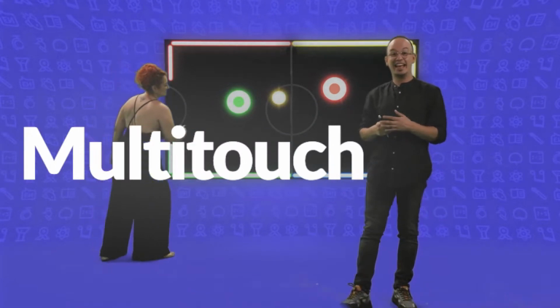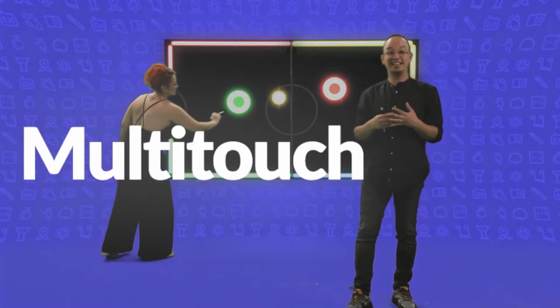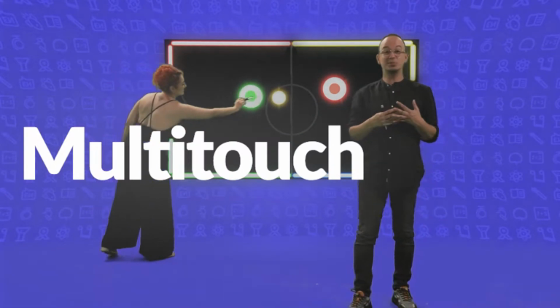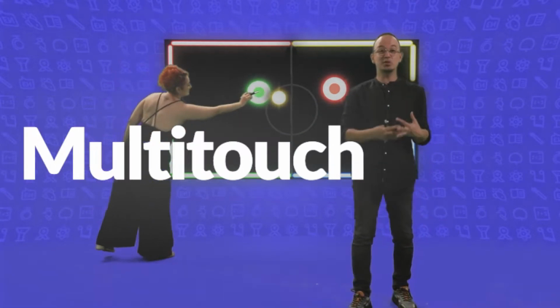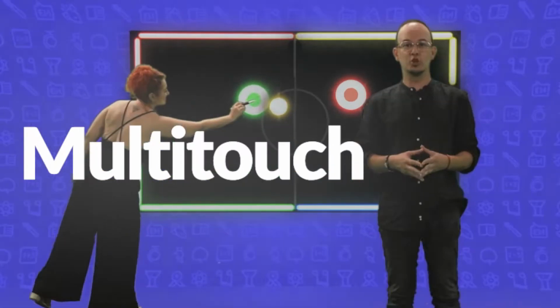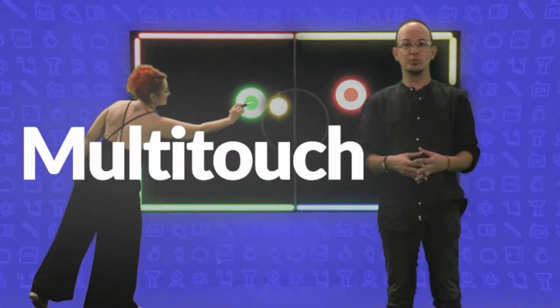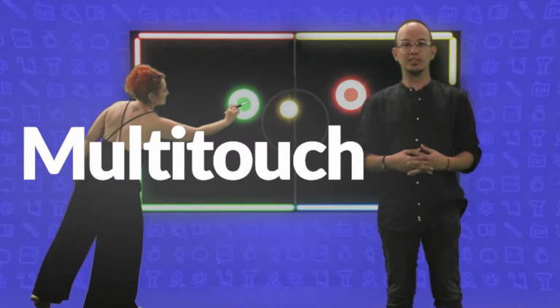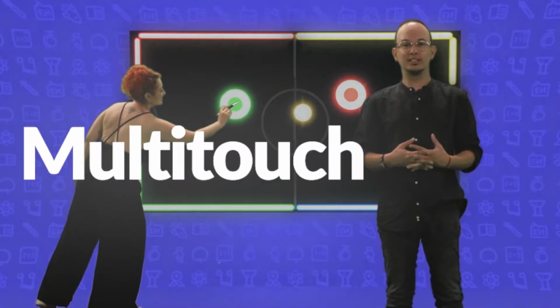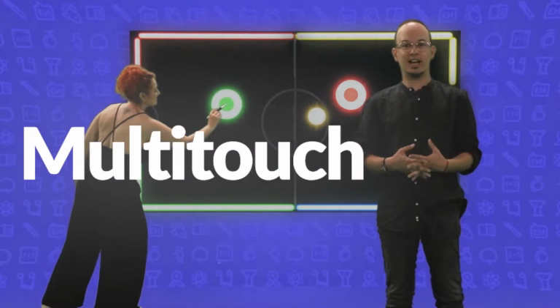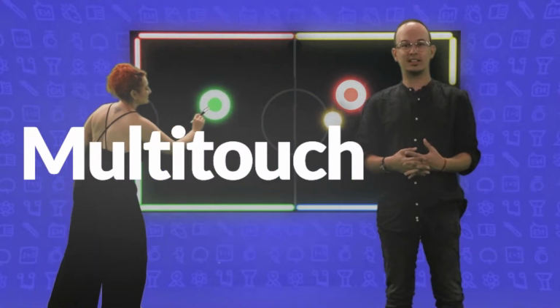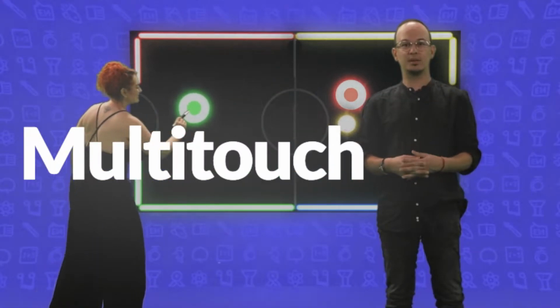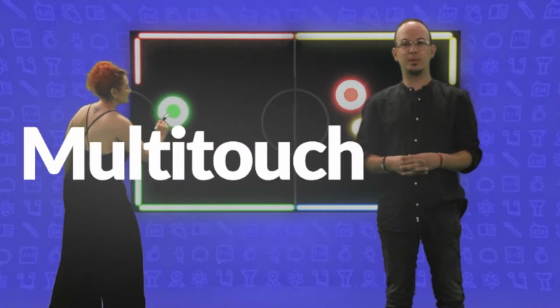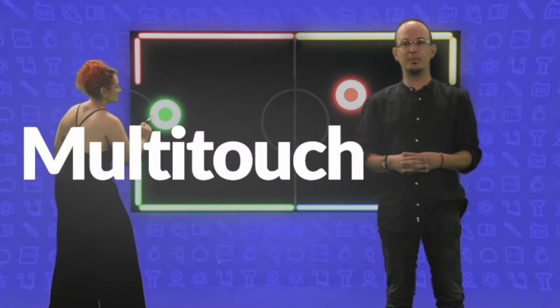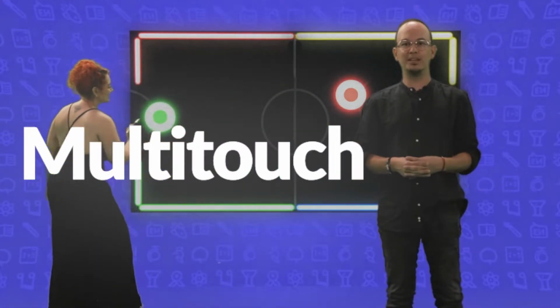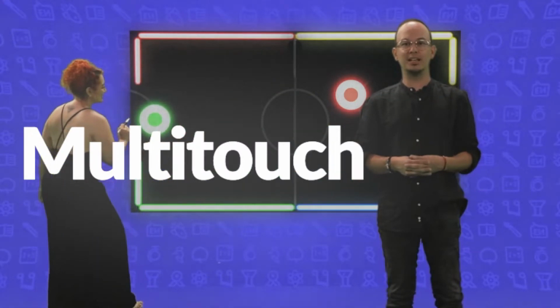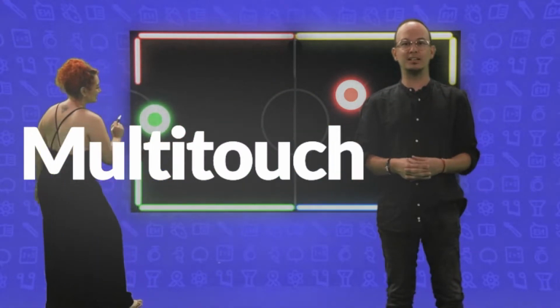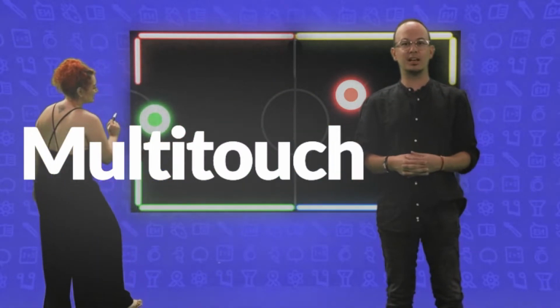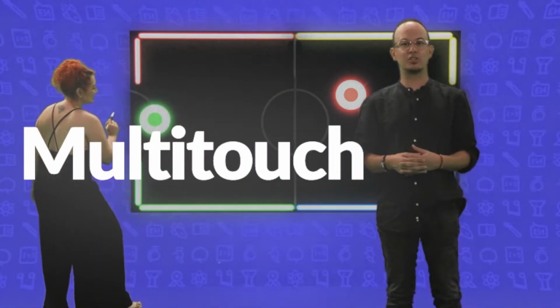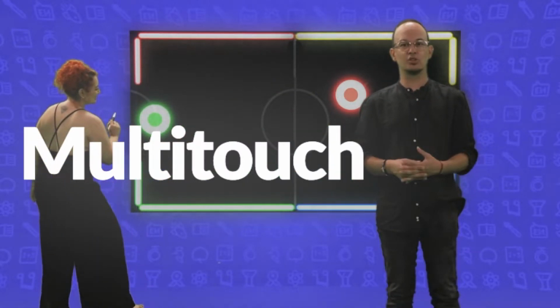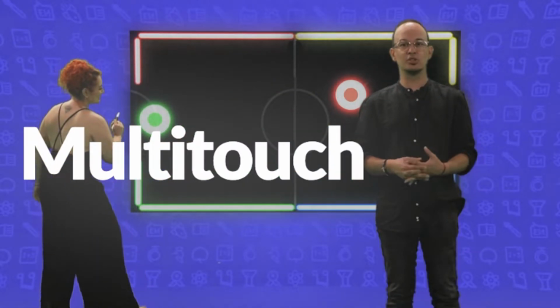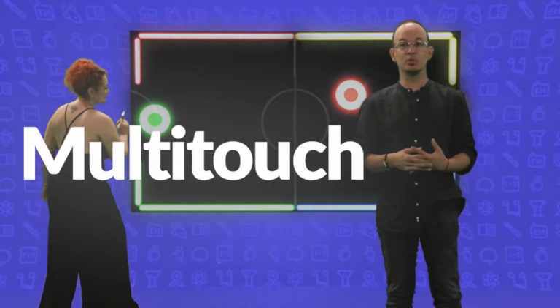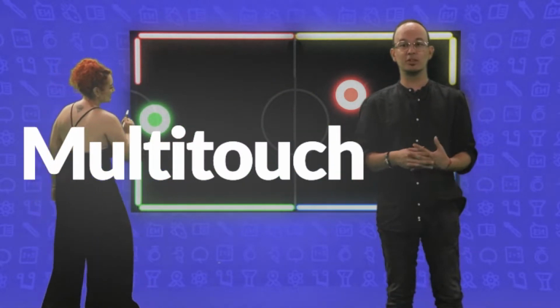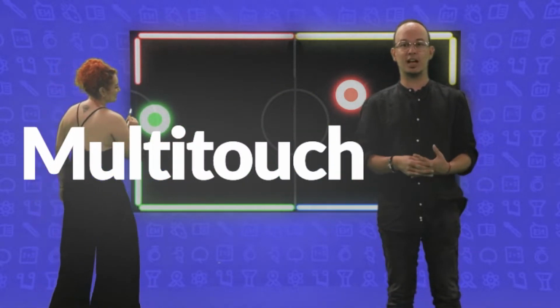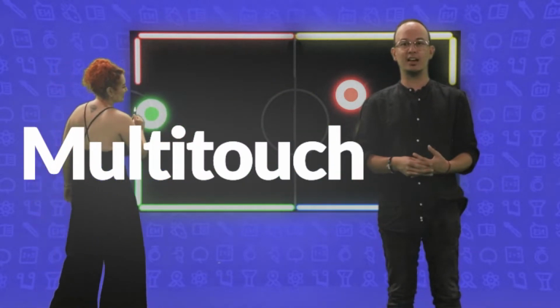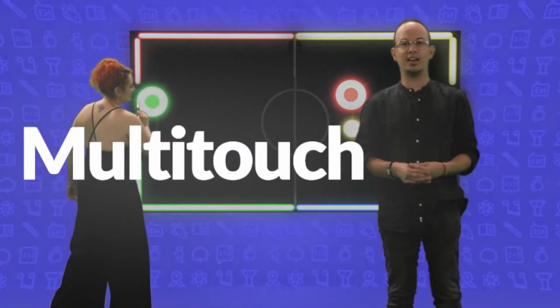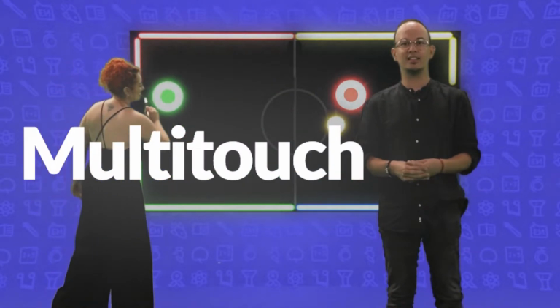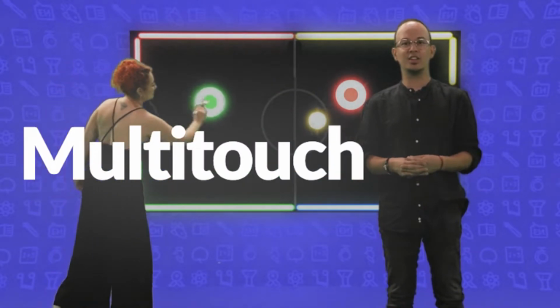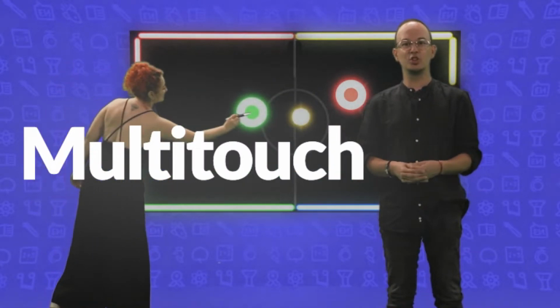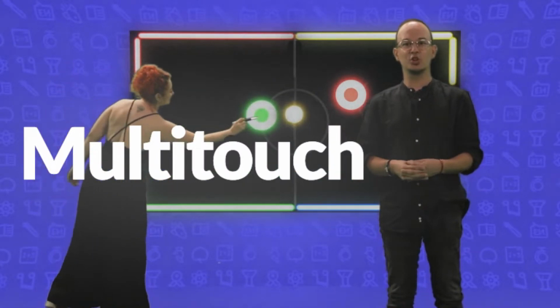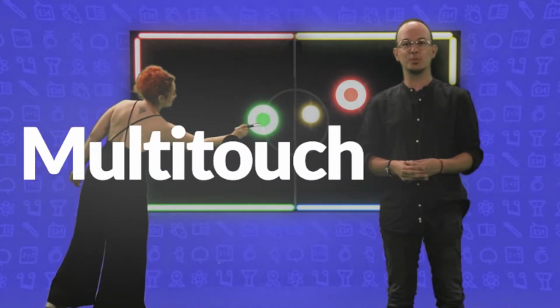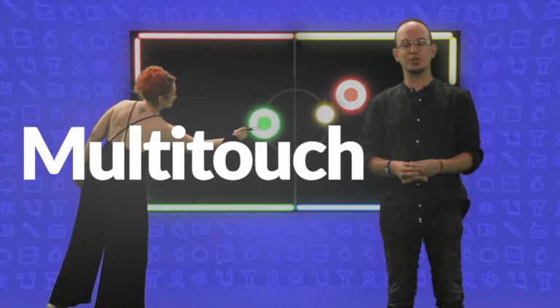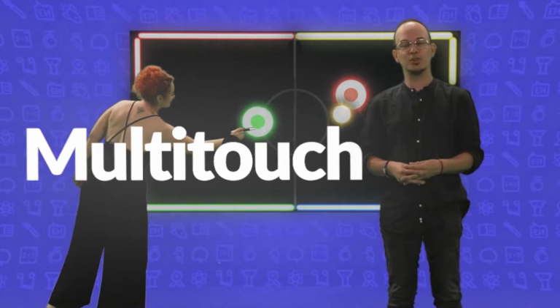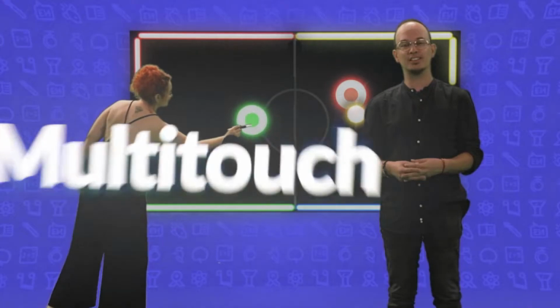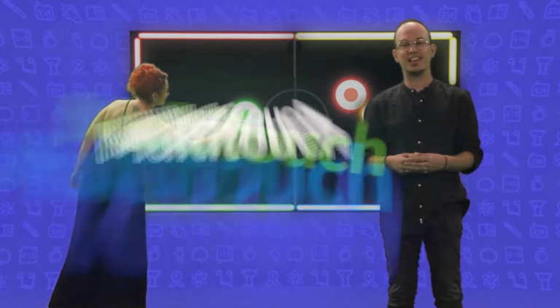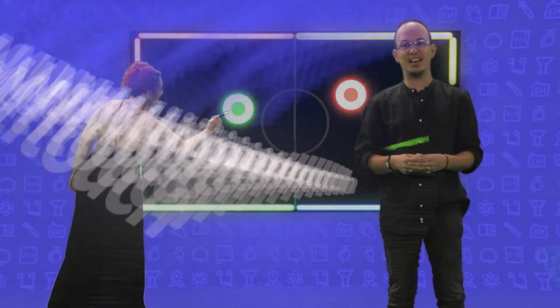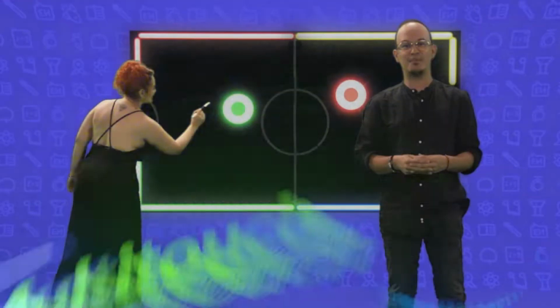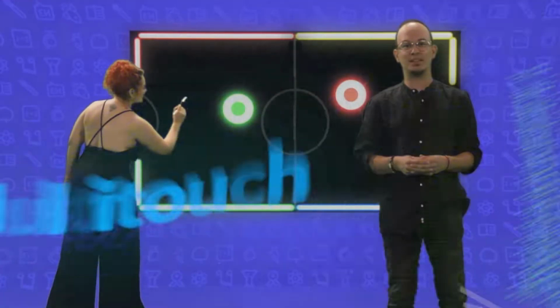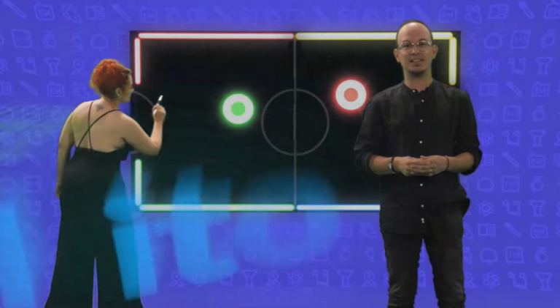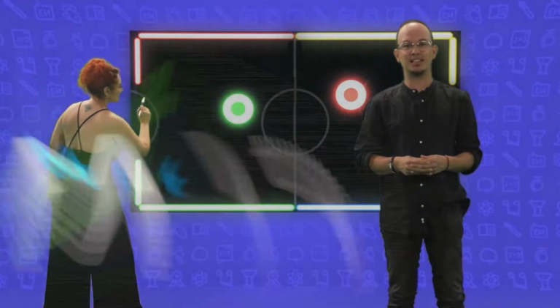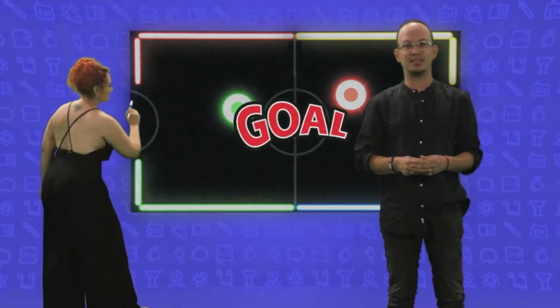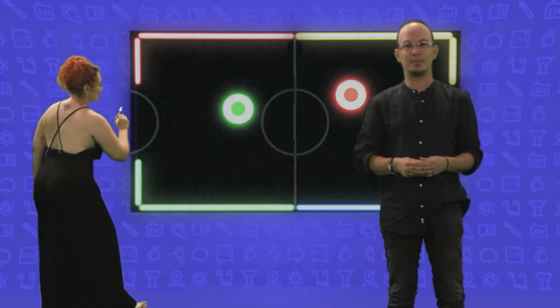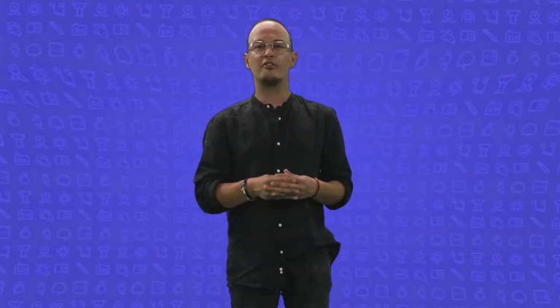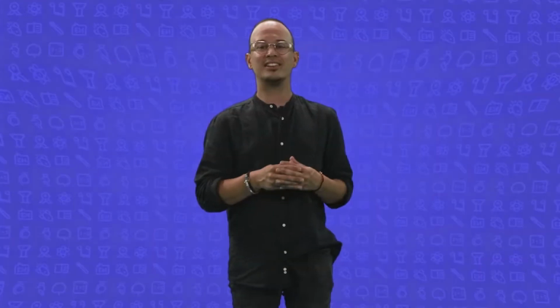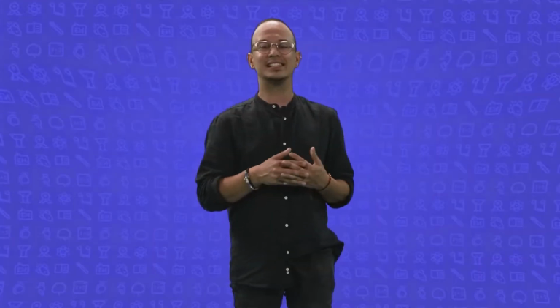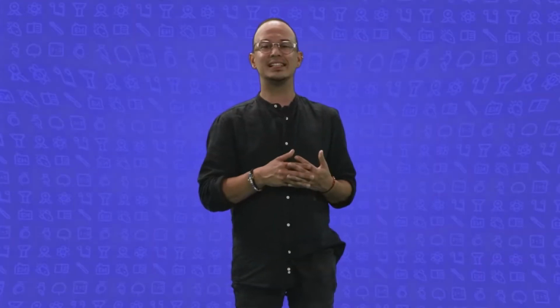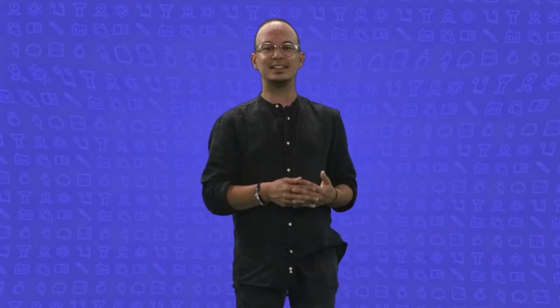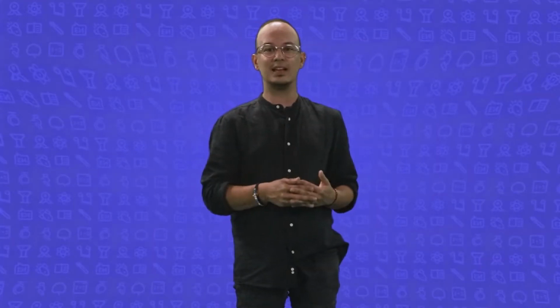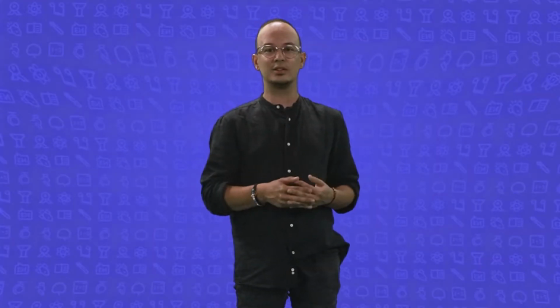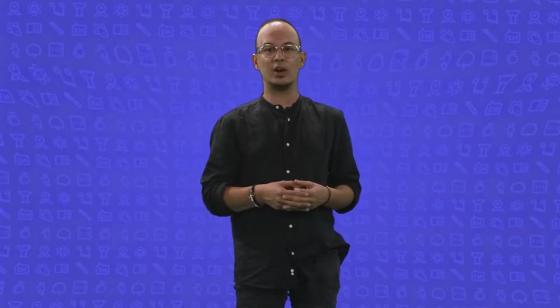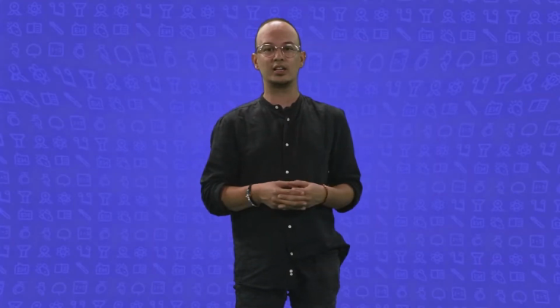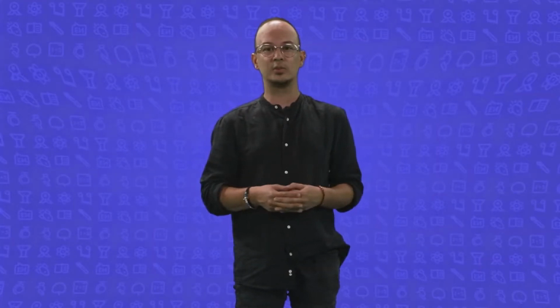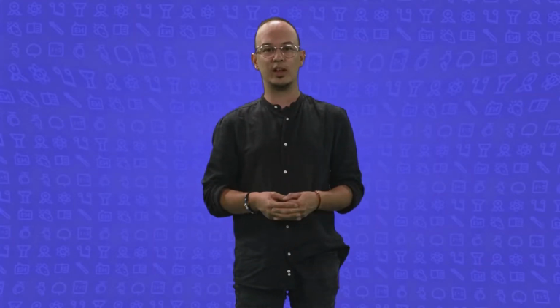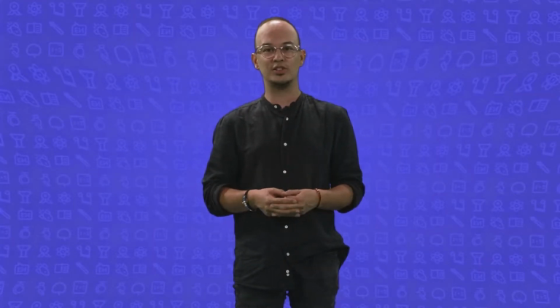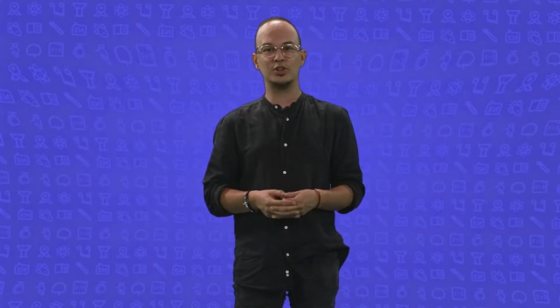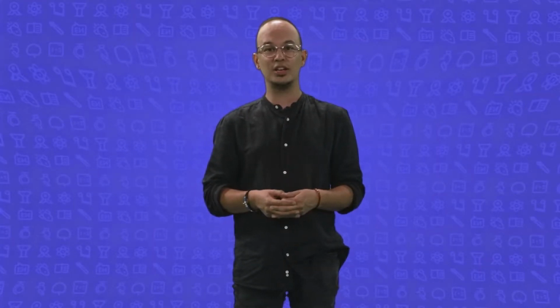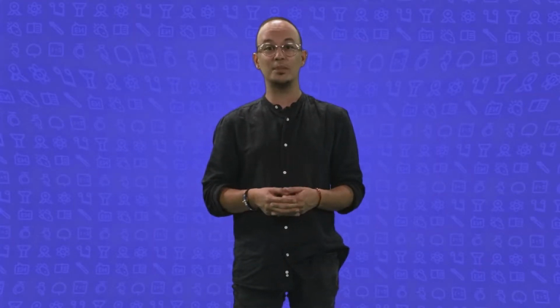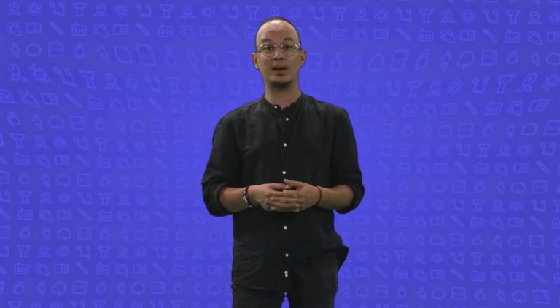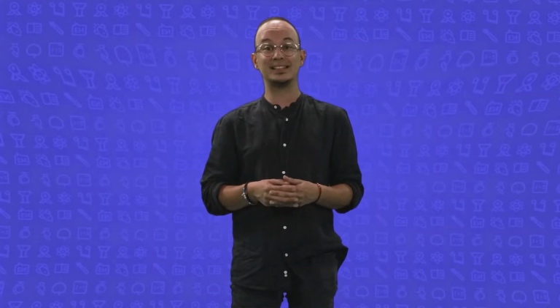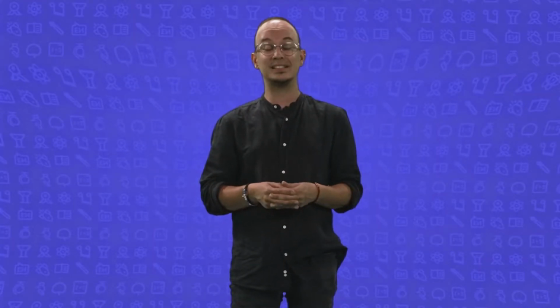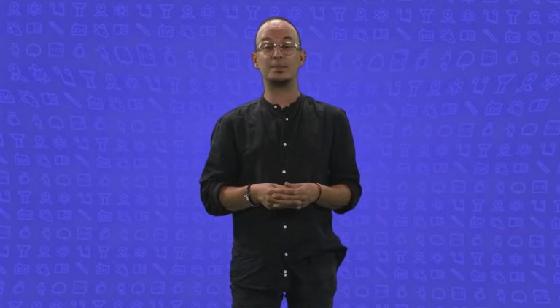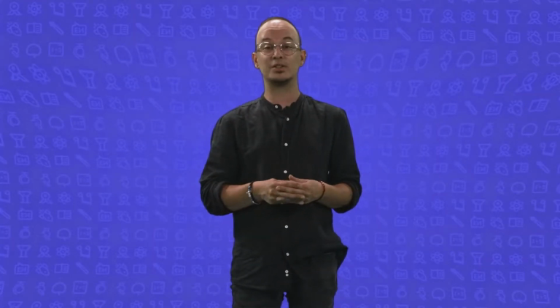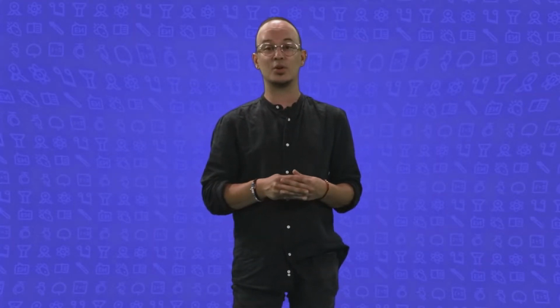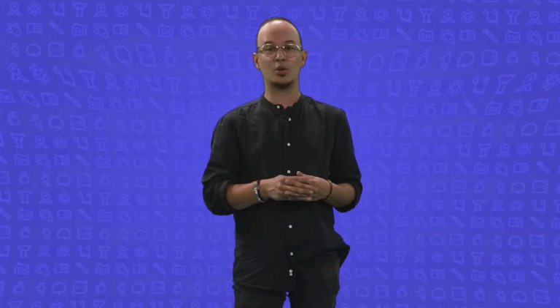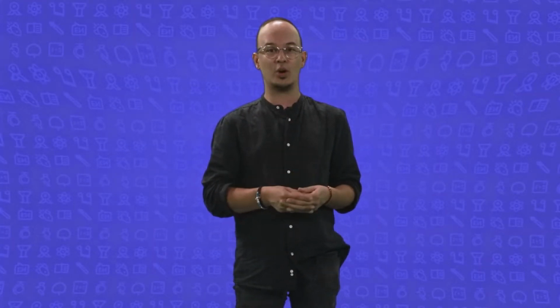The multi-touch function allows simultaneous interaction of two people on the screen, facilitating exploration and collaborative participation.